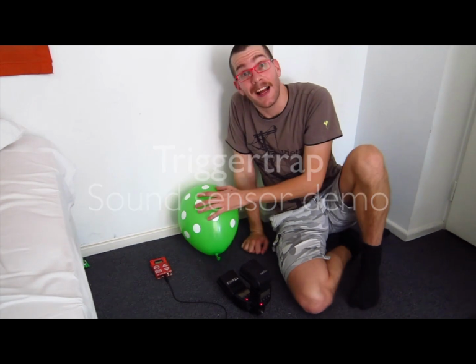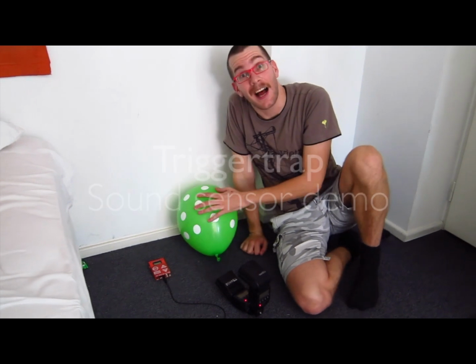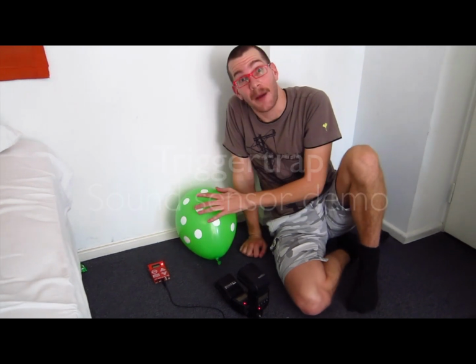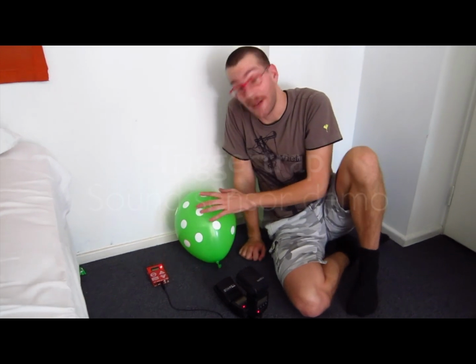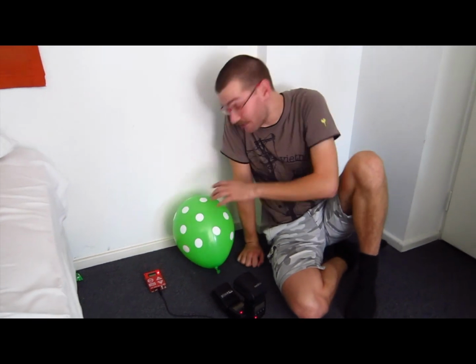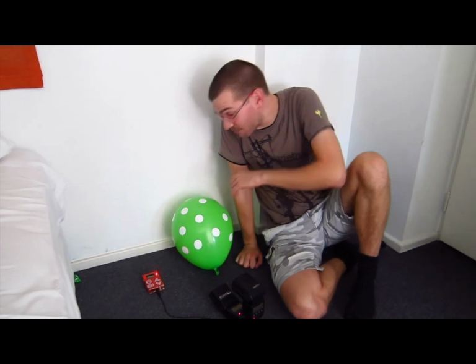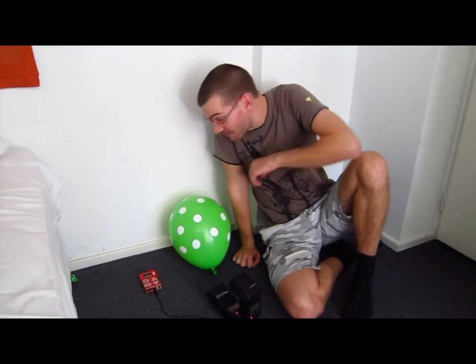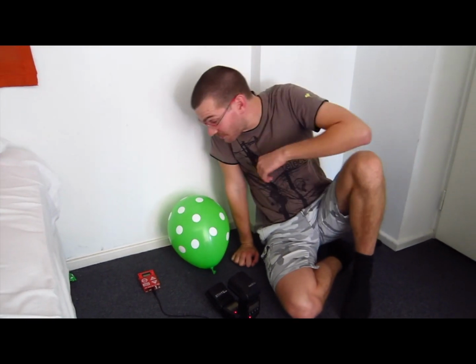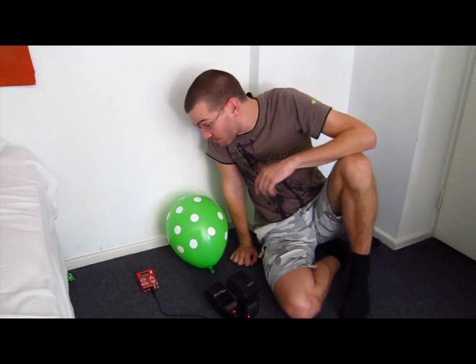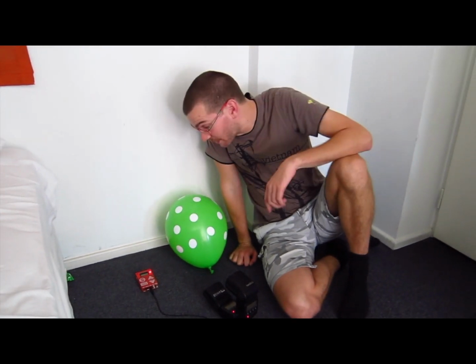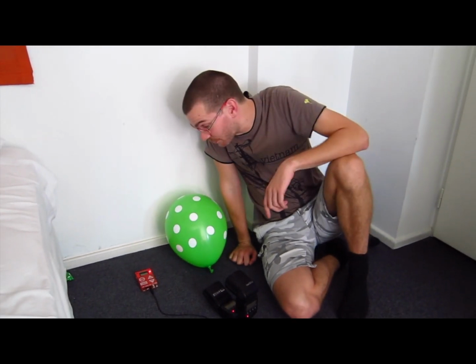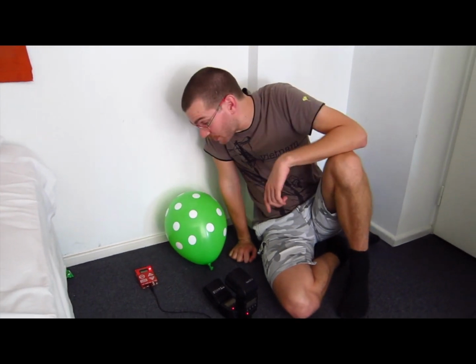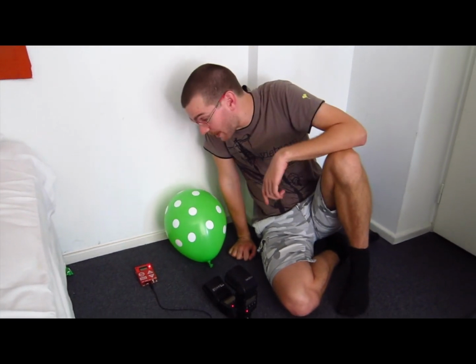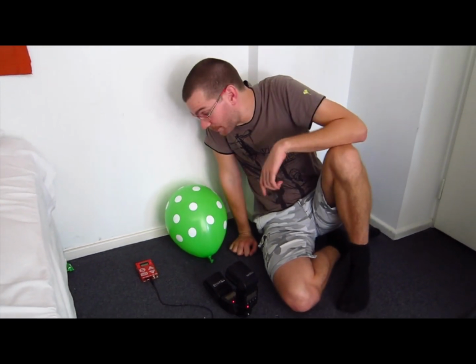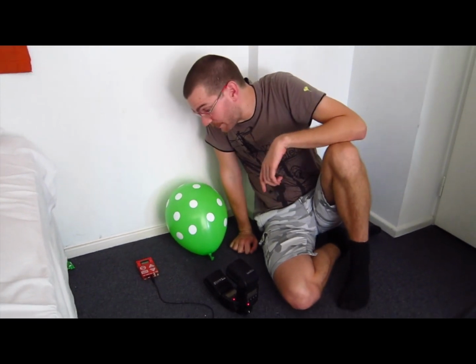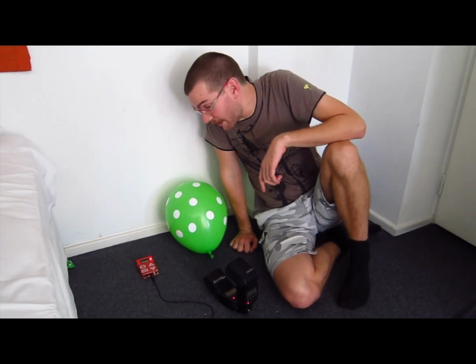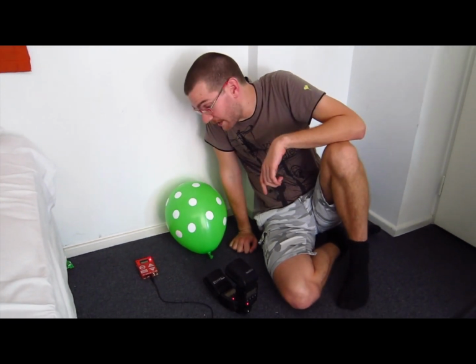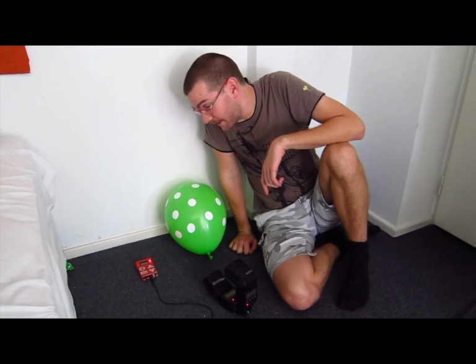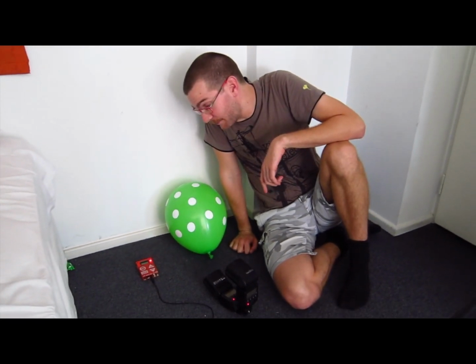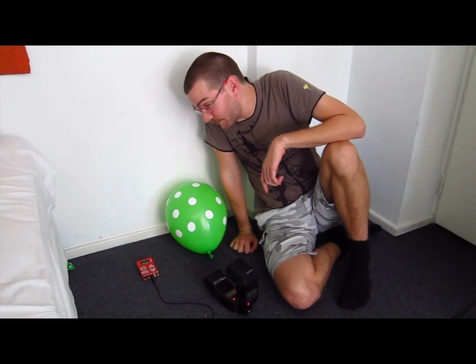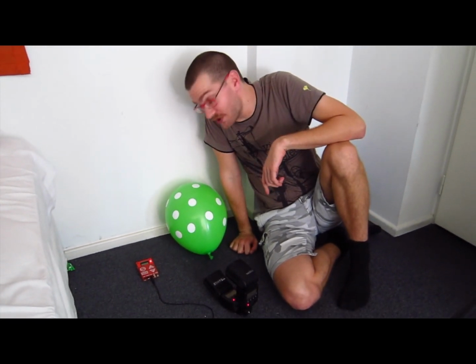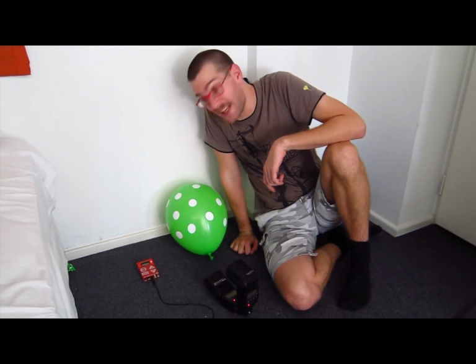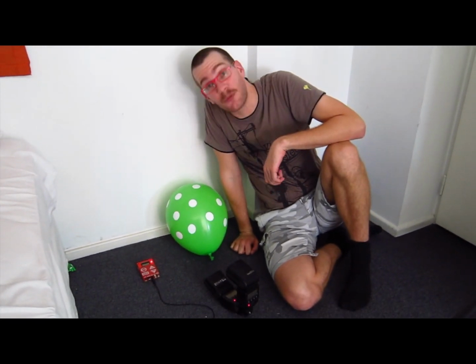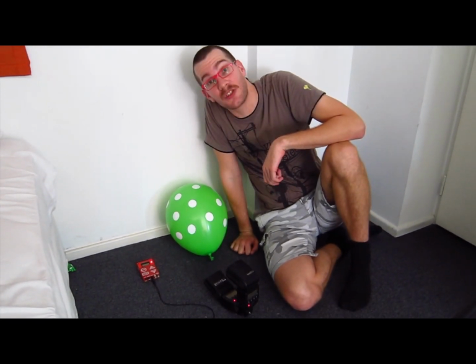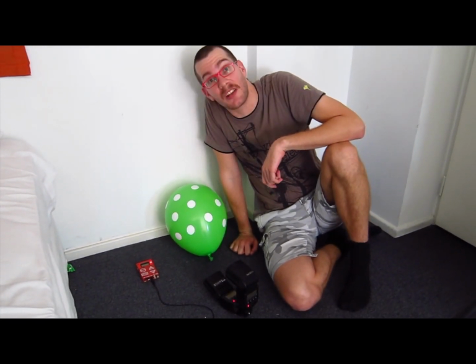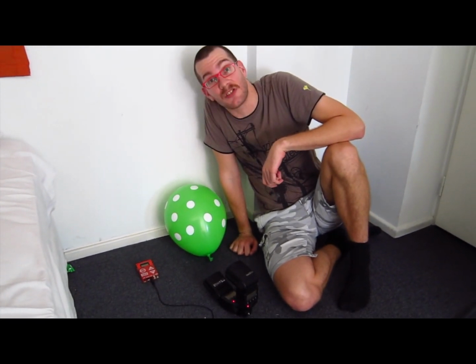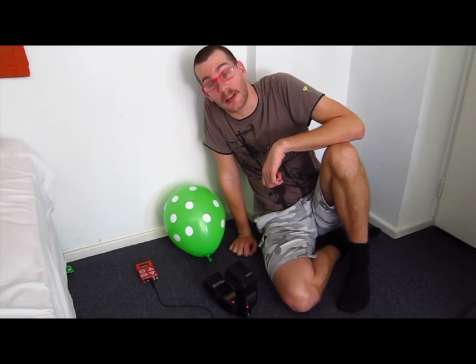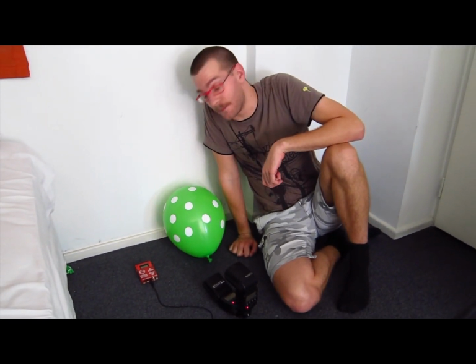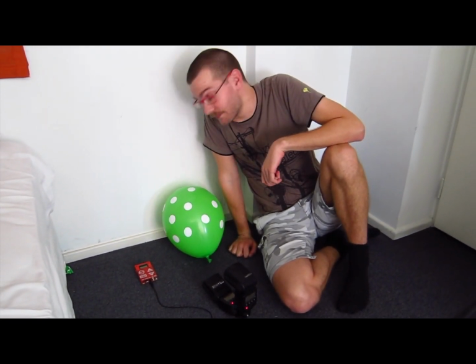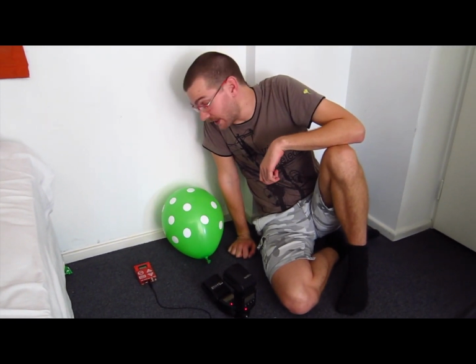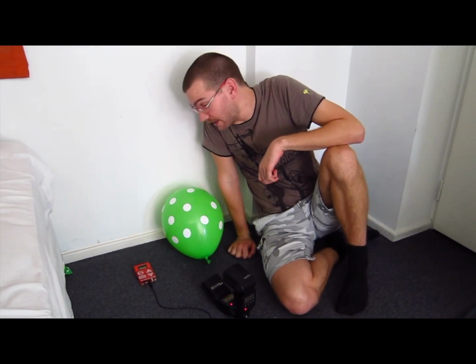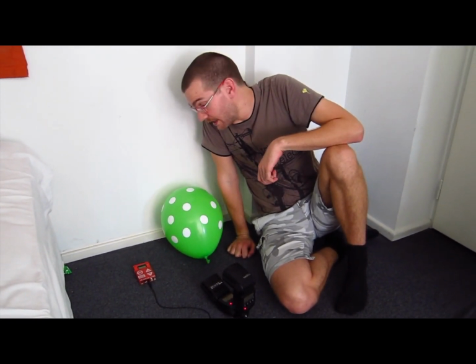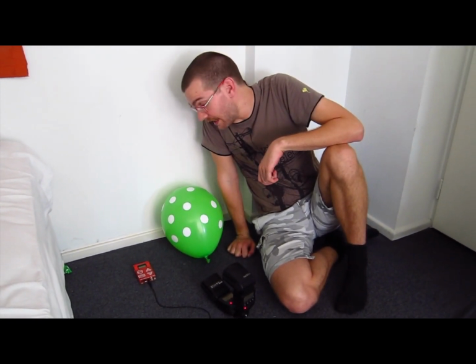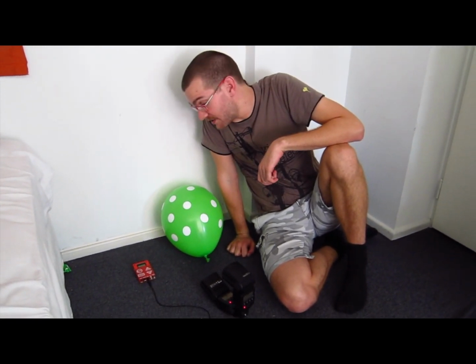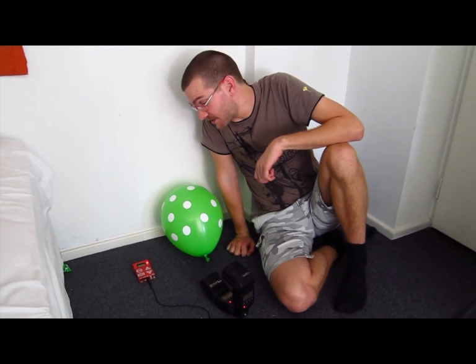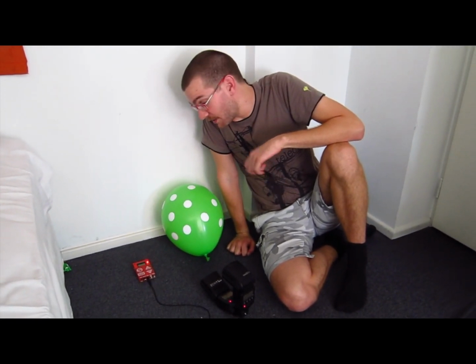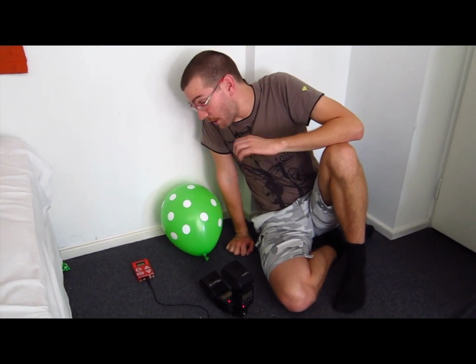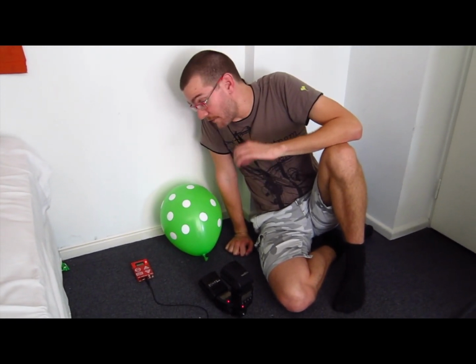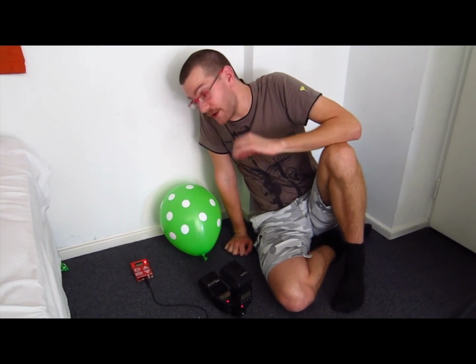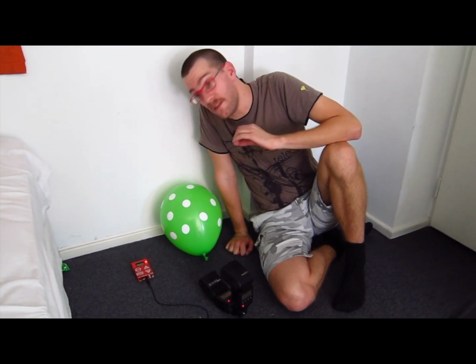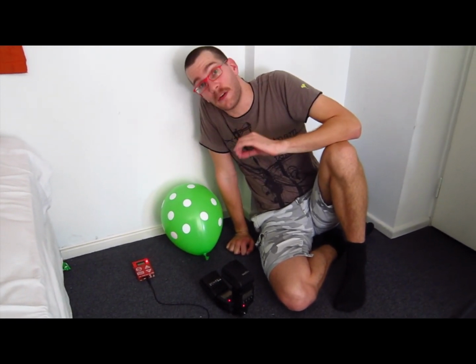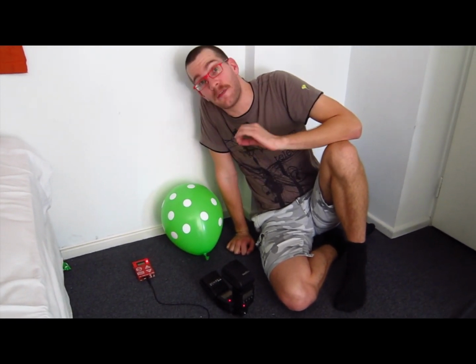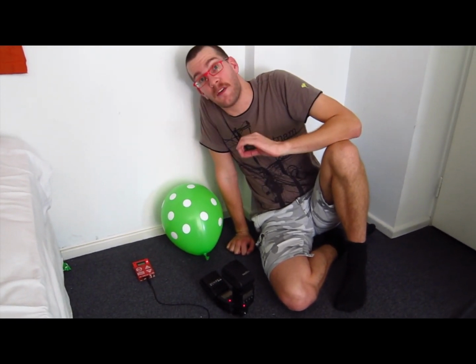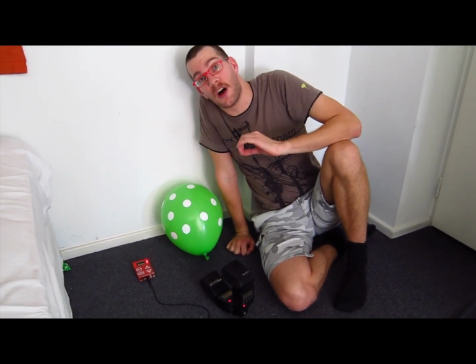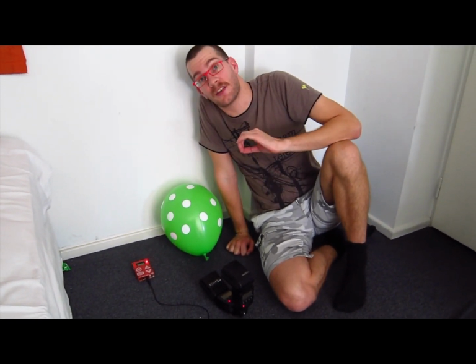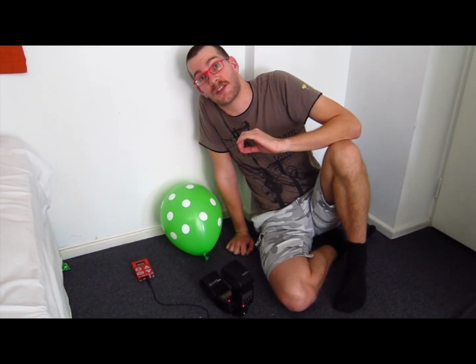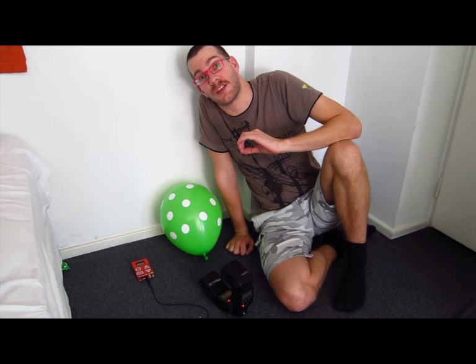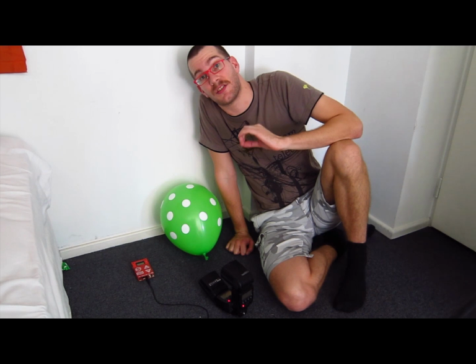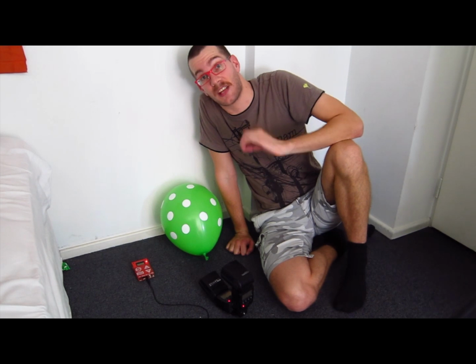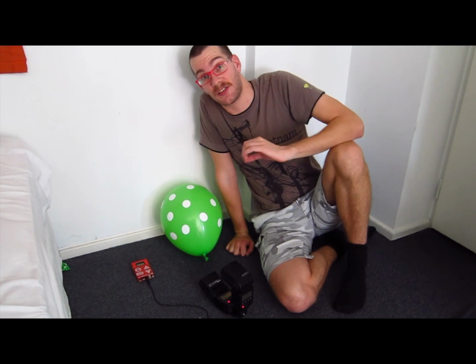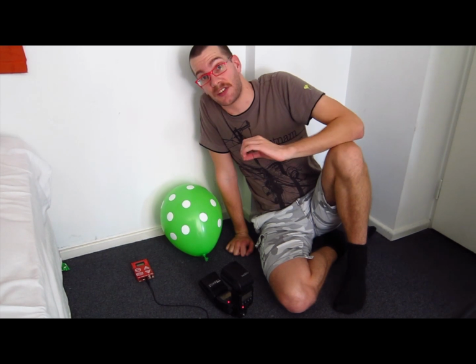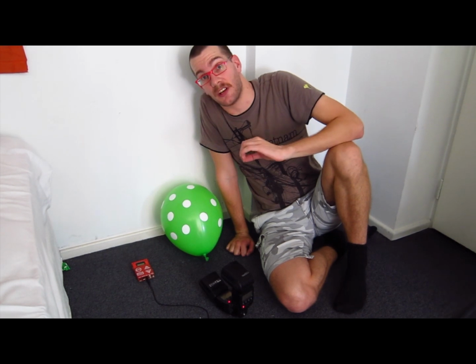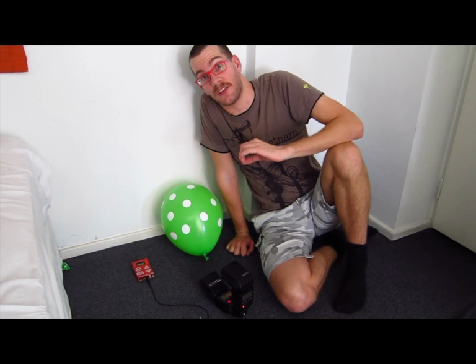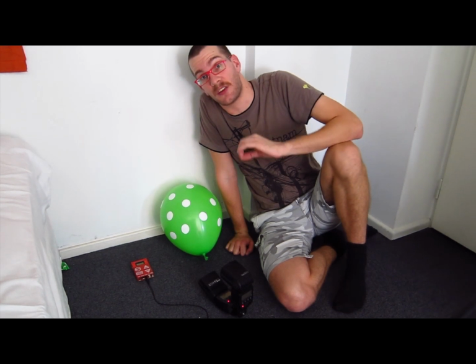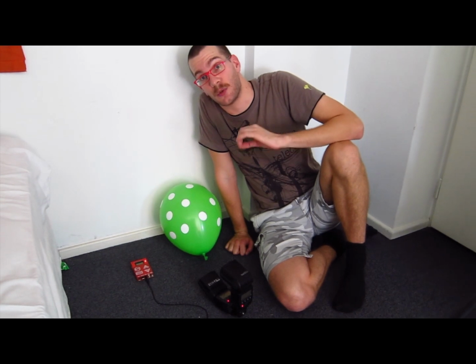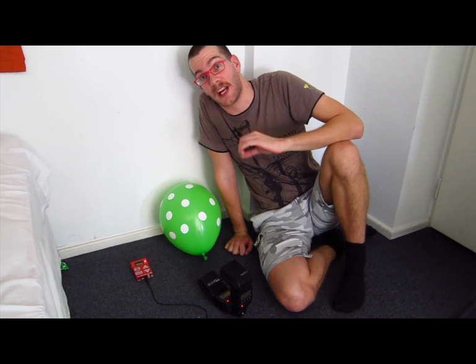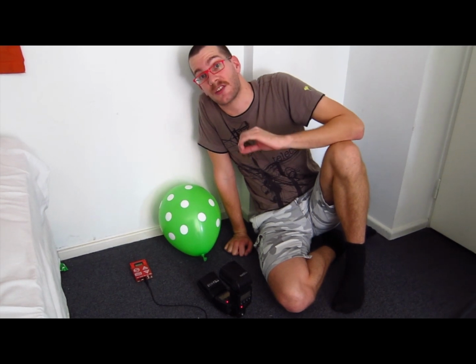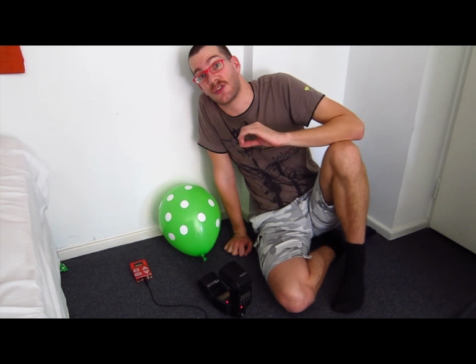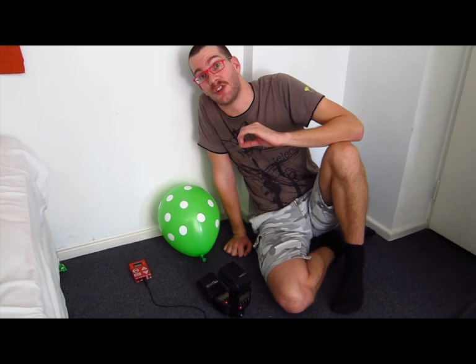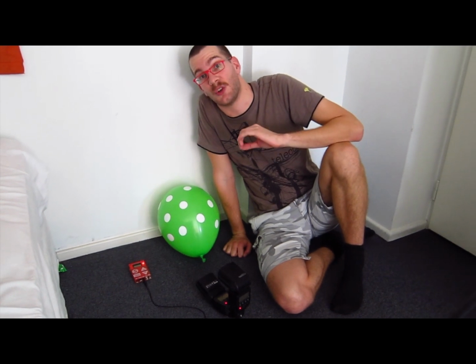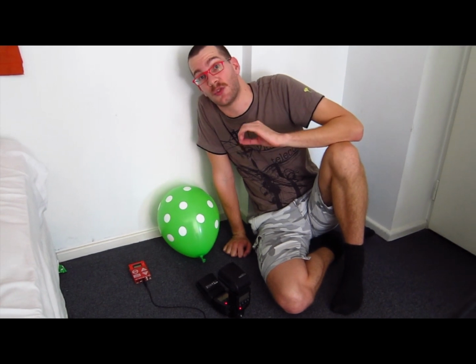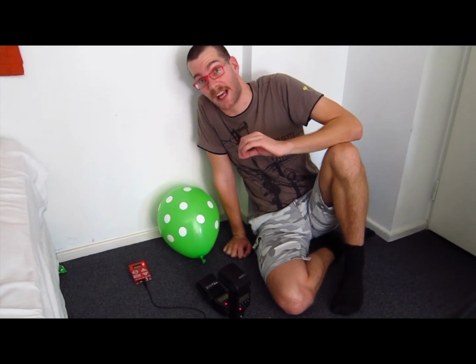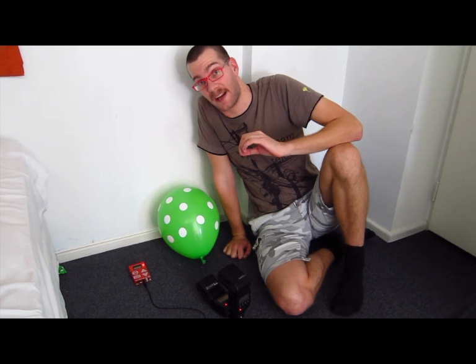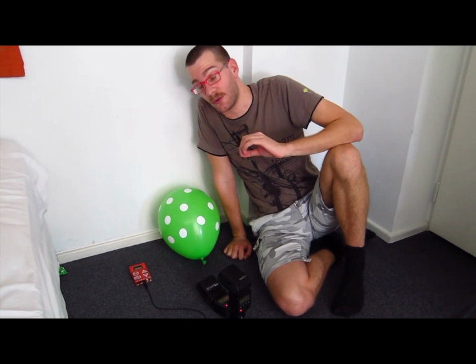I'm here to test the Trigger Trap sound sensor. It's a very, very fast sensor that reacts to sound.